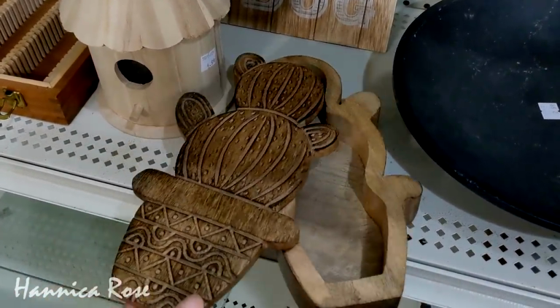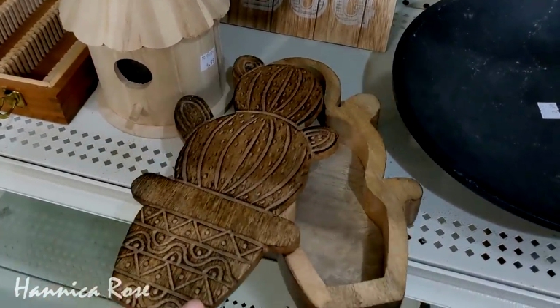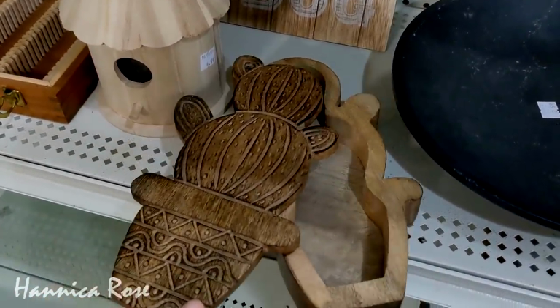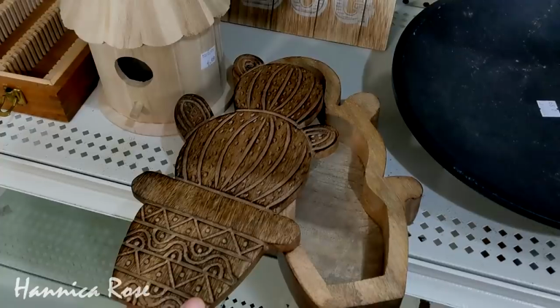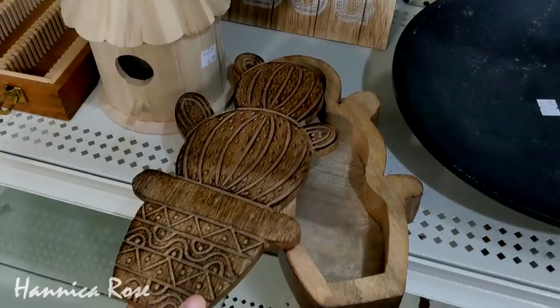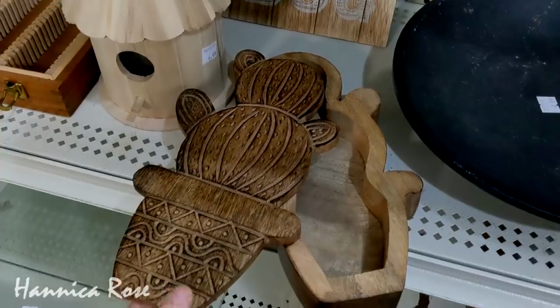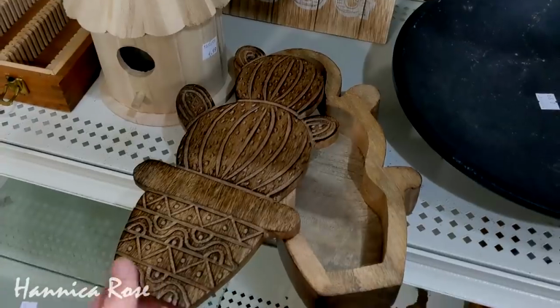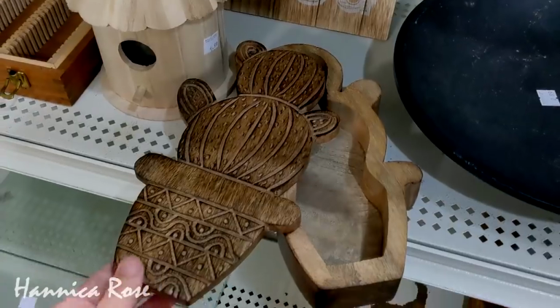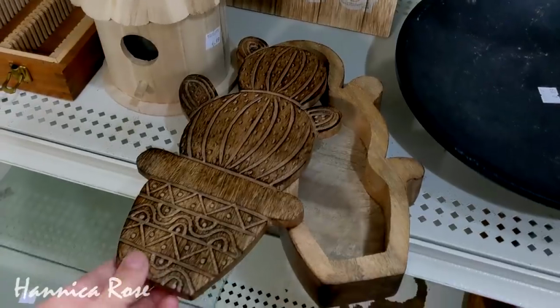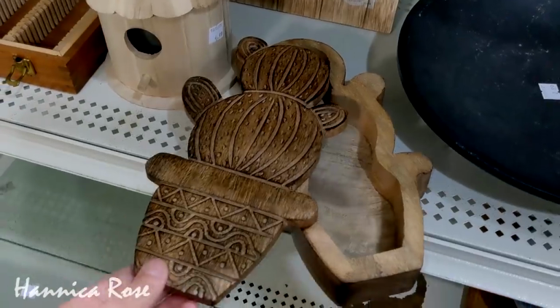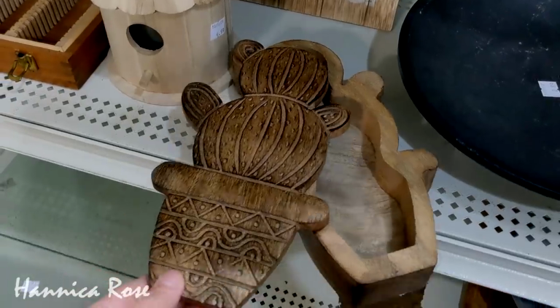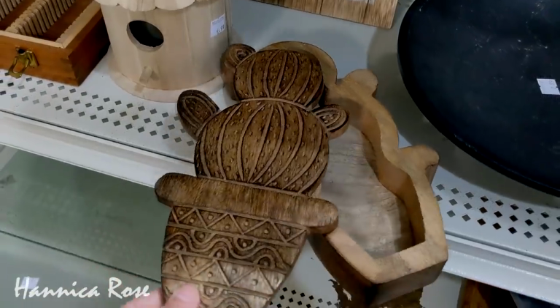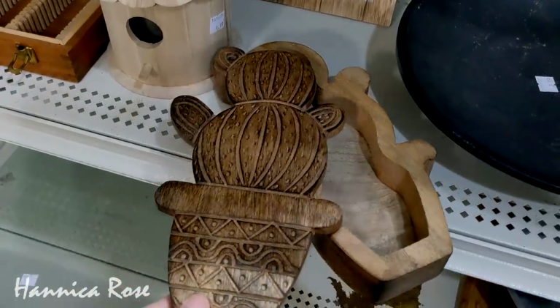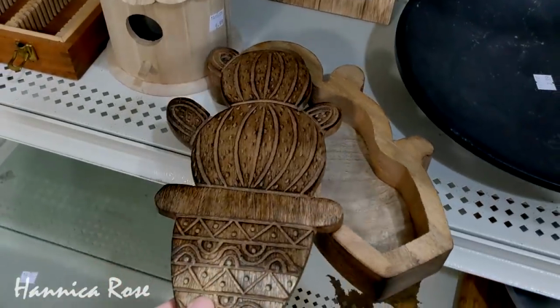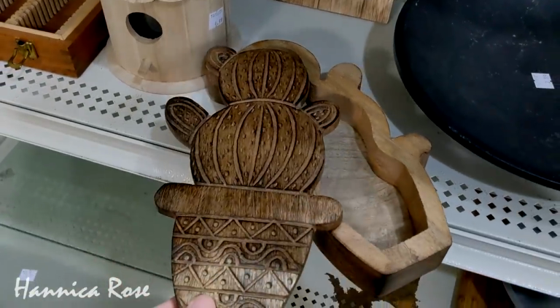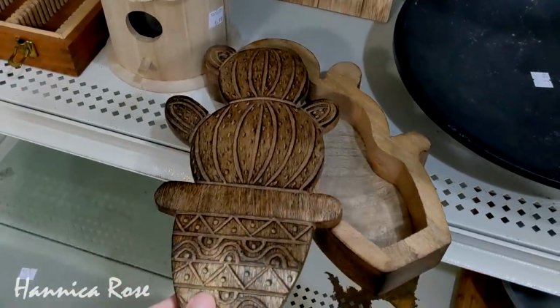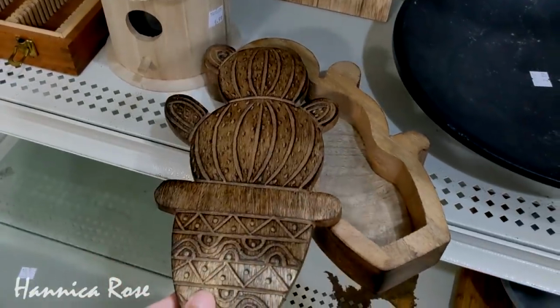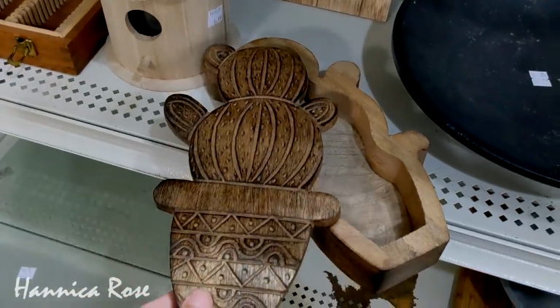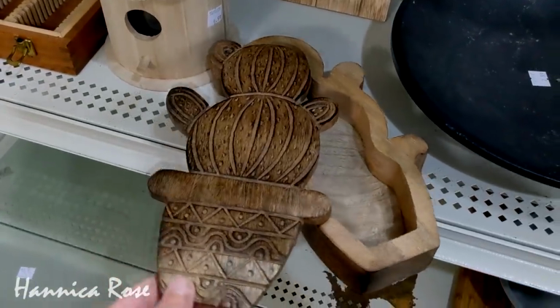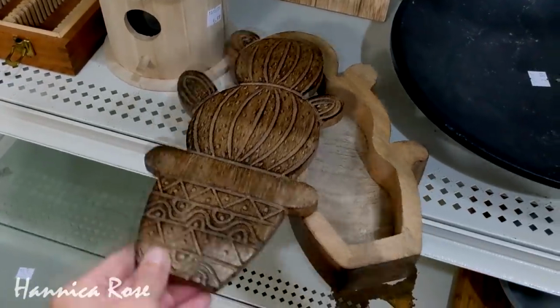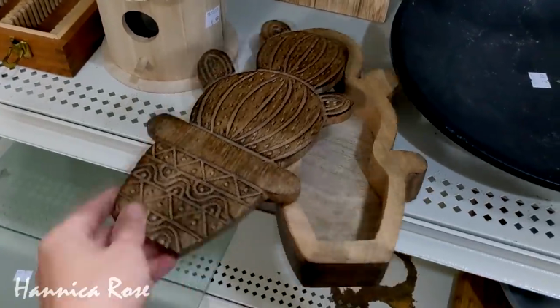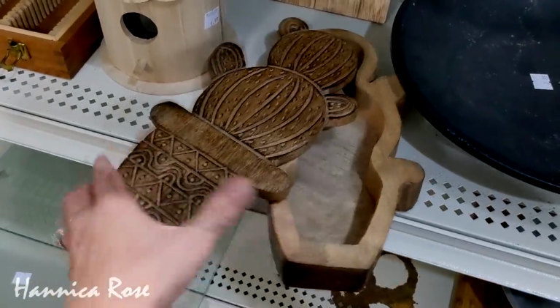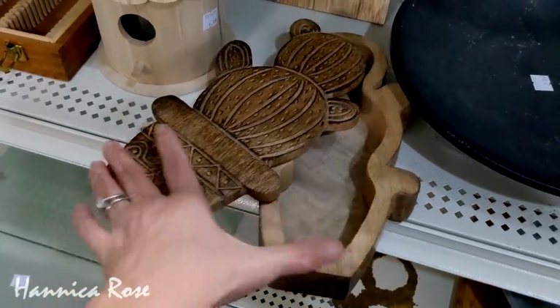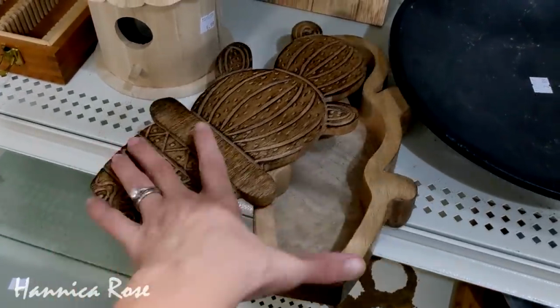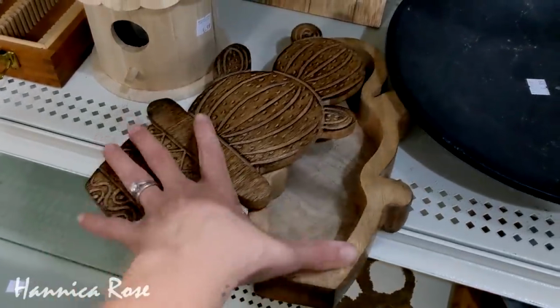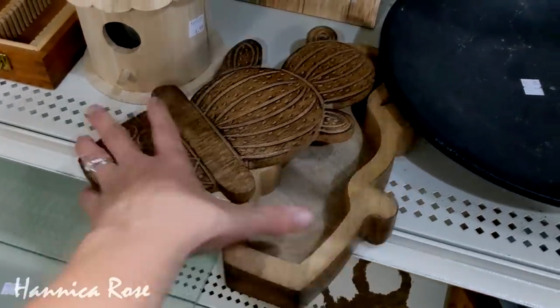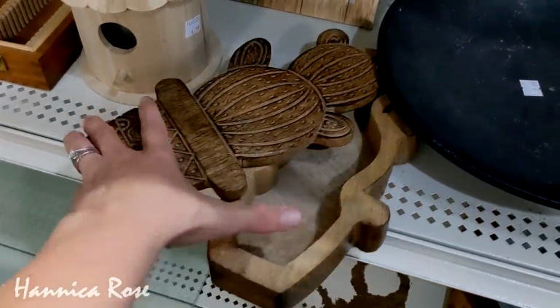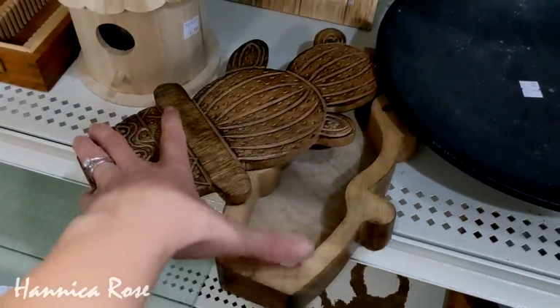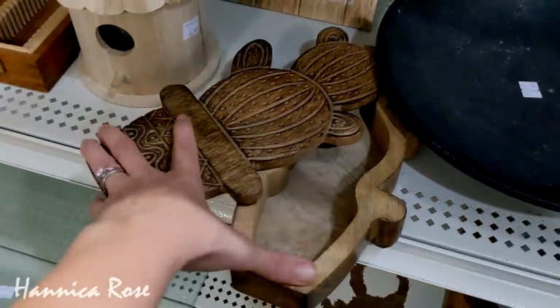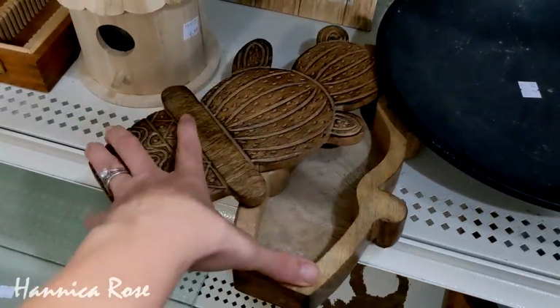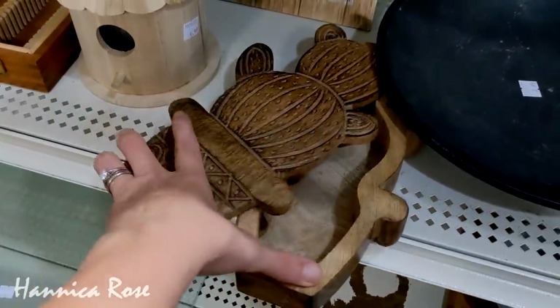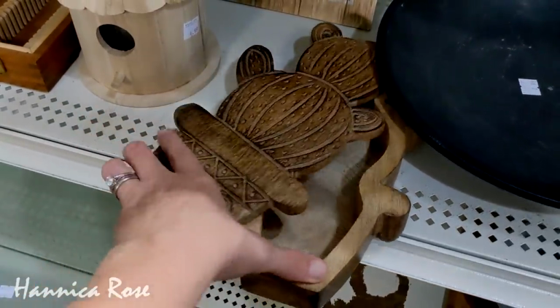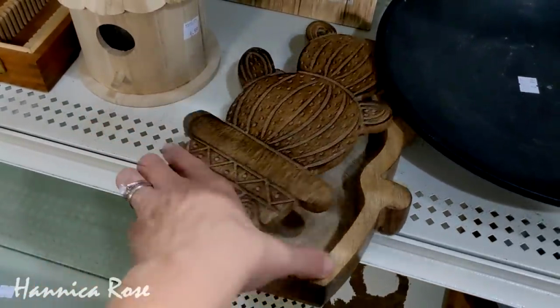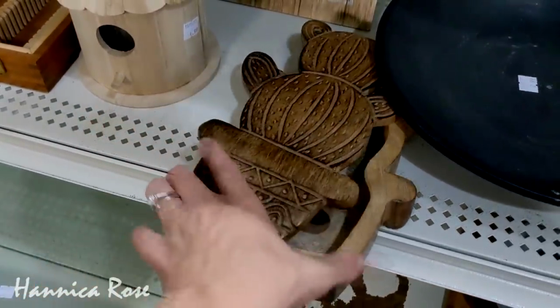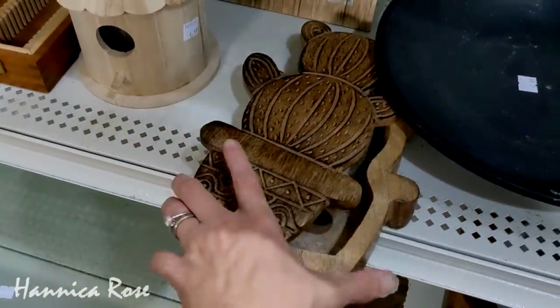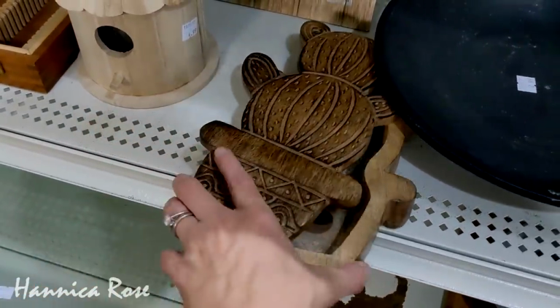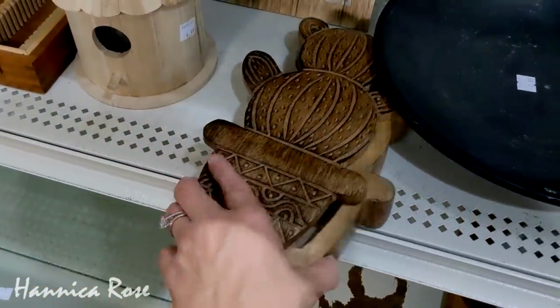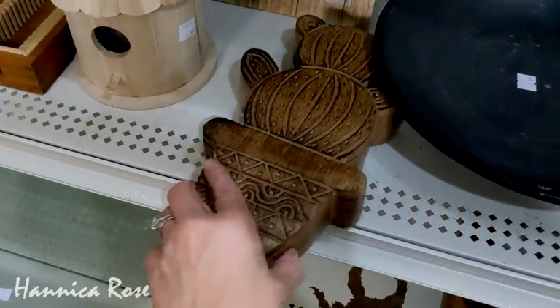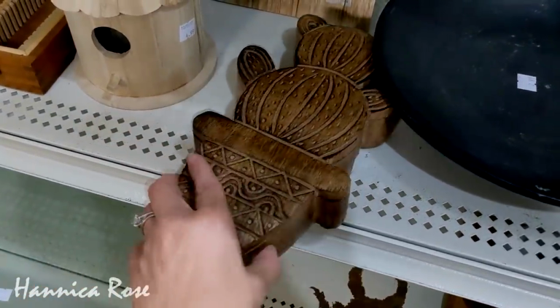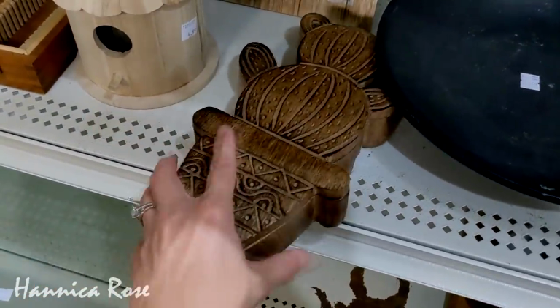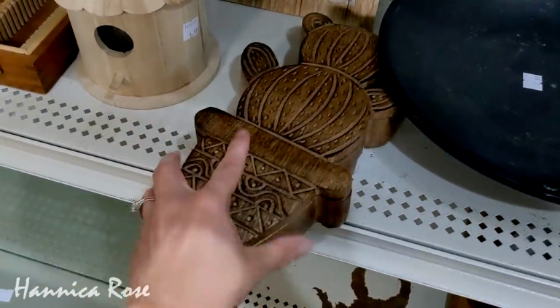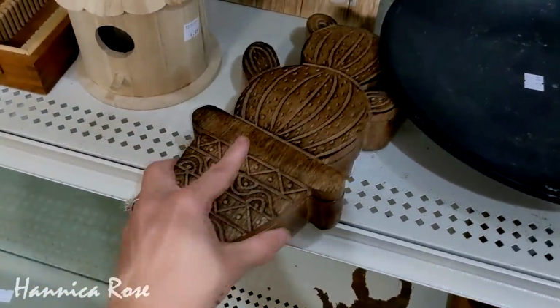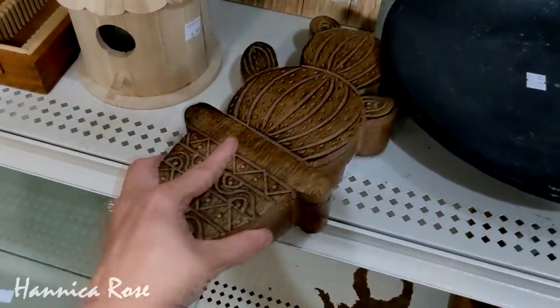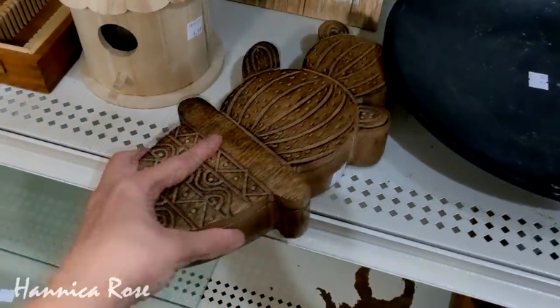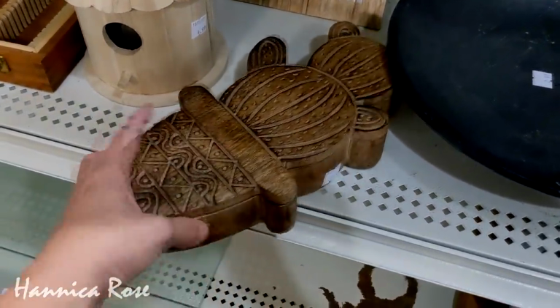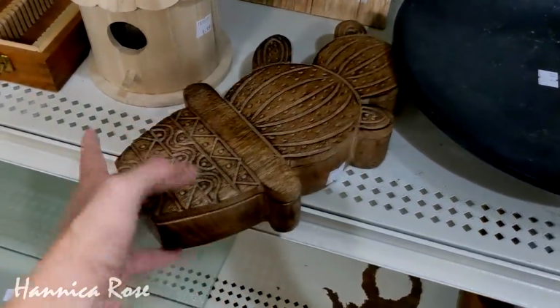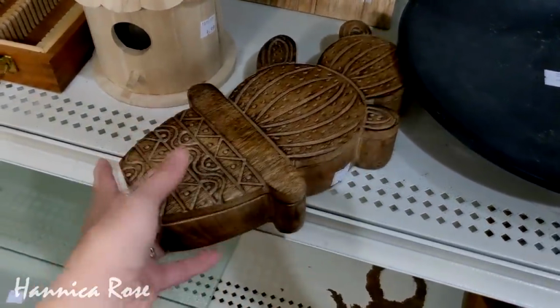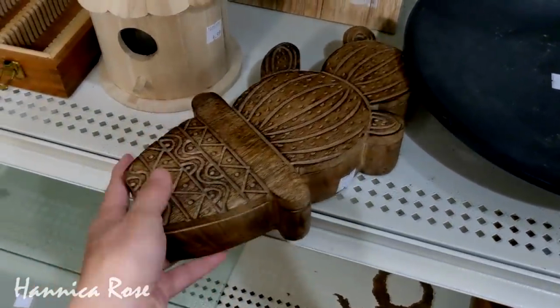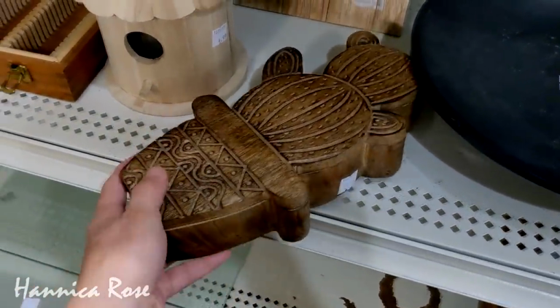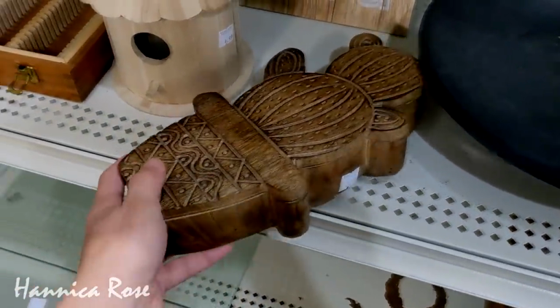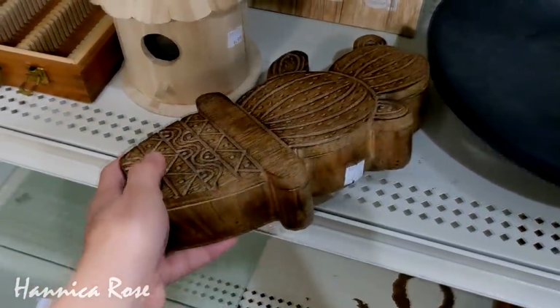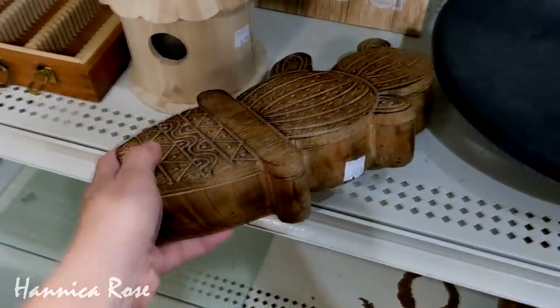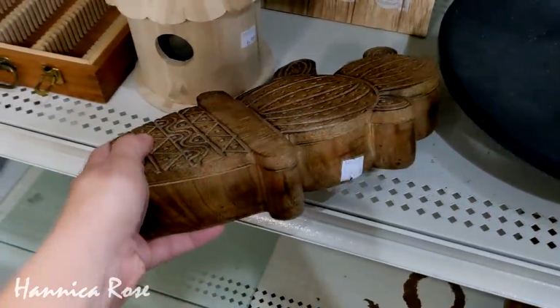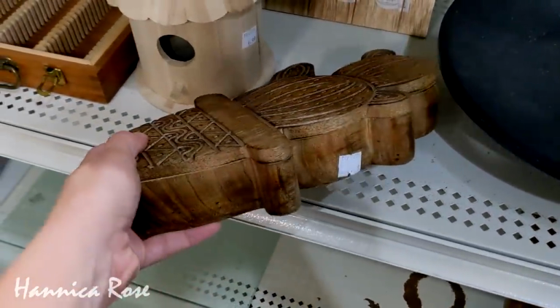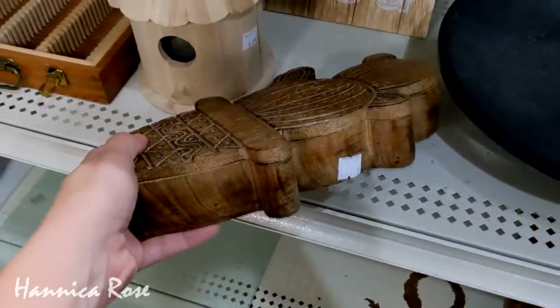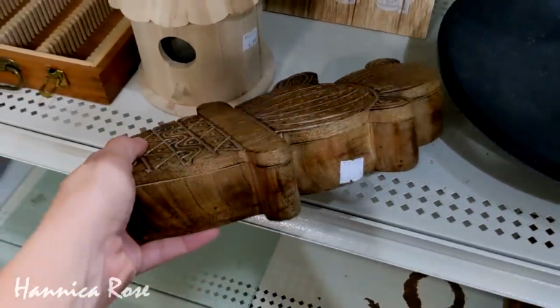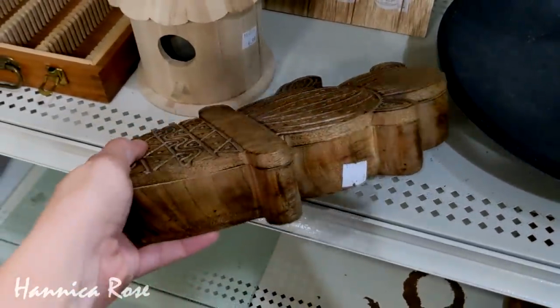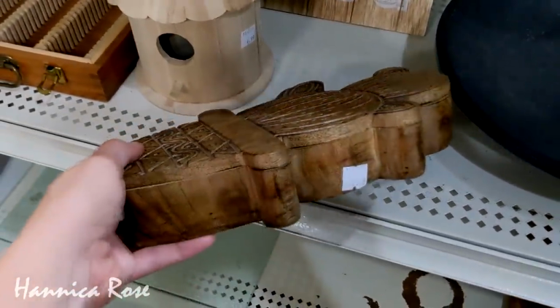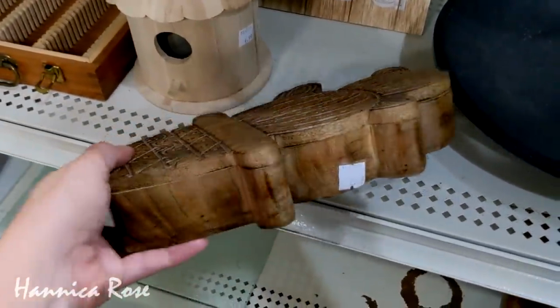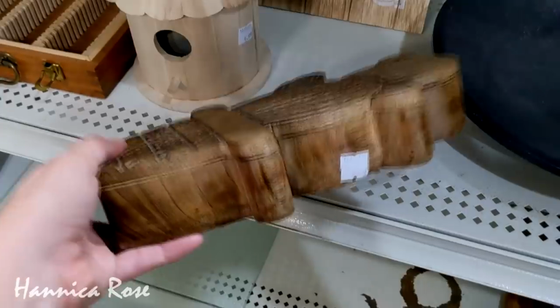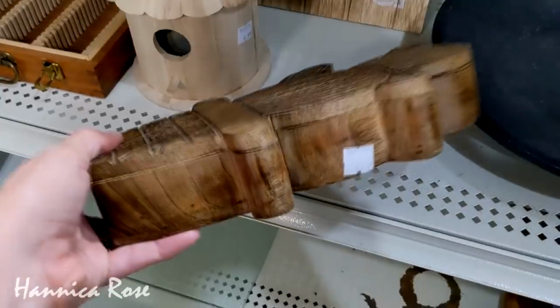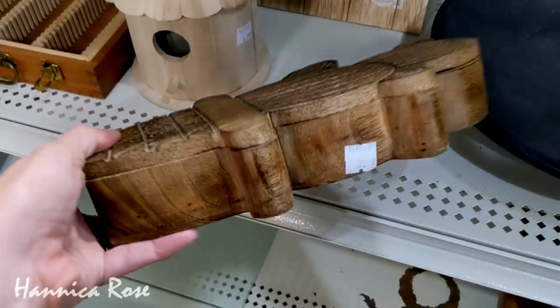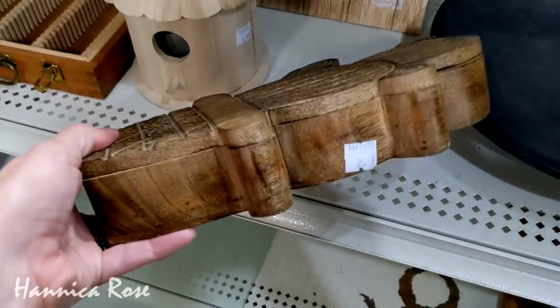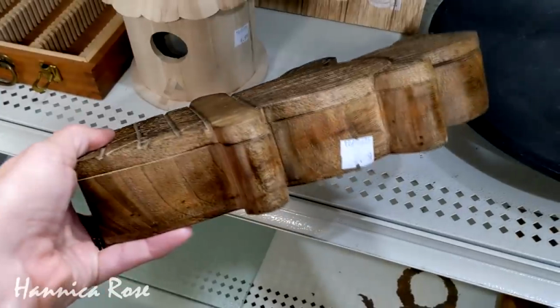This wooden cactus box right here was really nice and the price is a little hard to read, but it was $2.49.